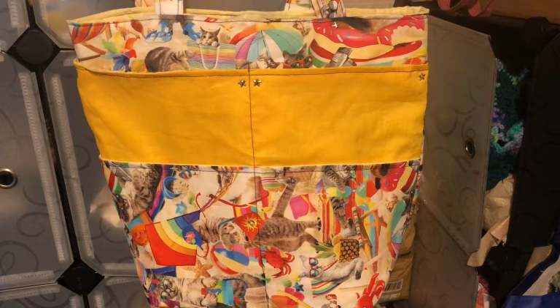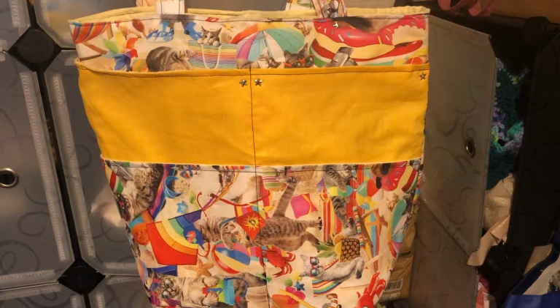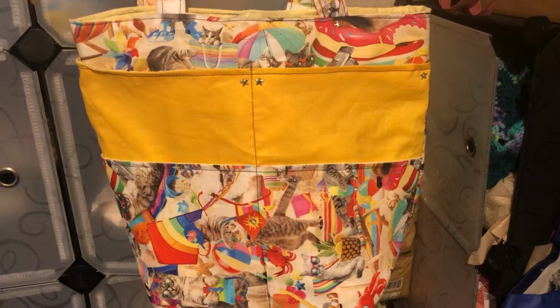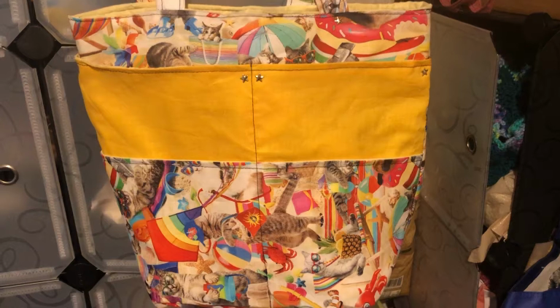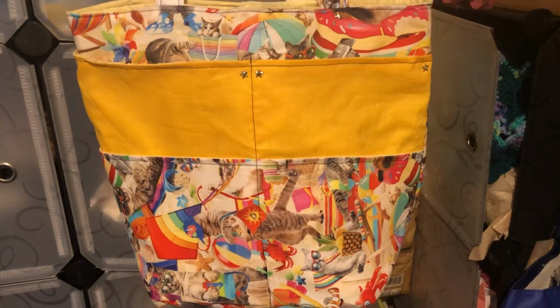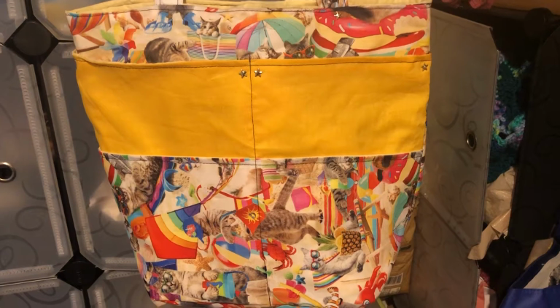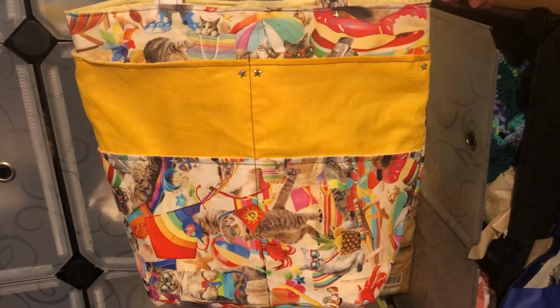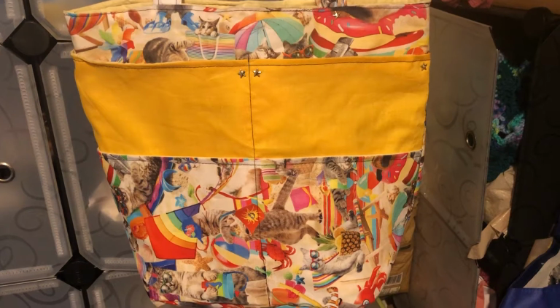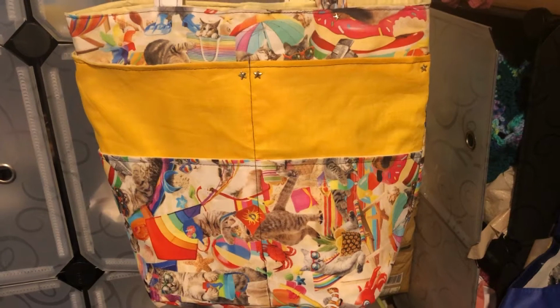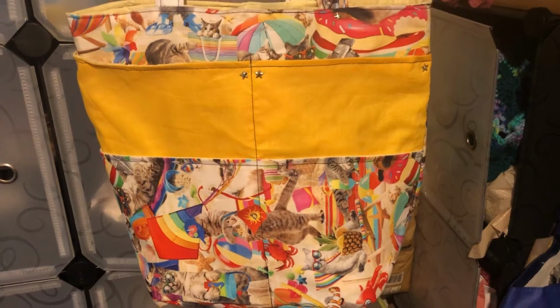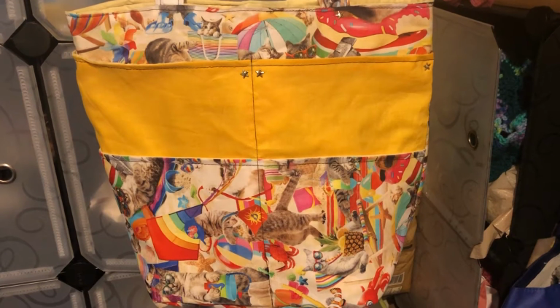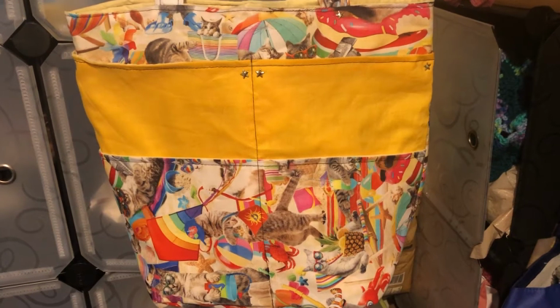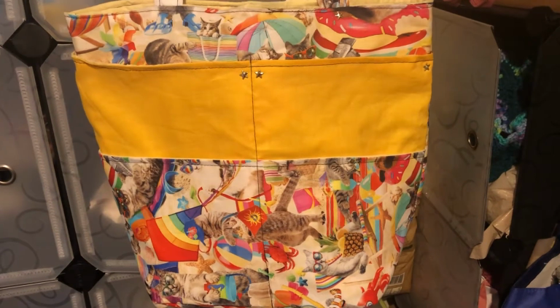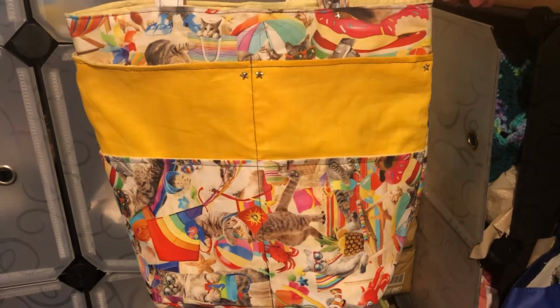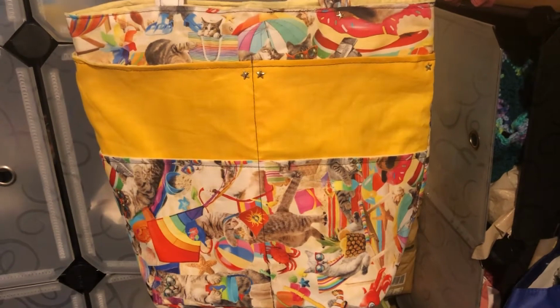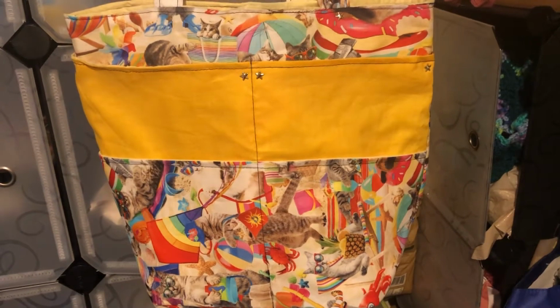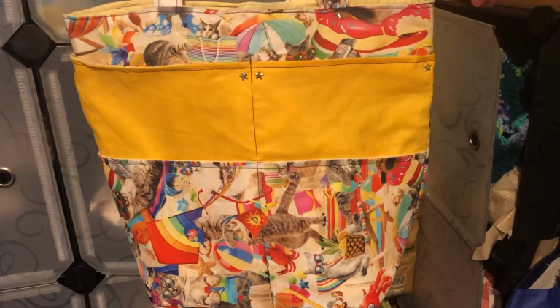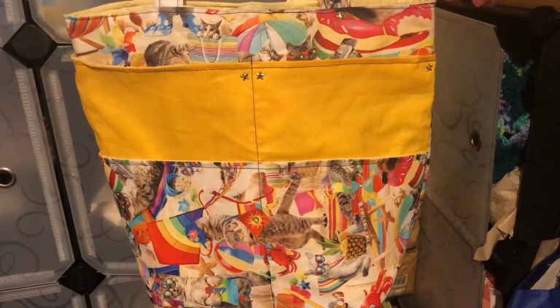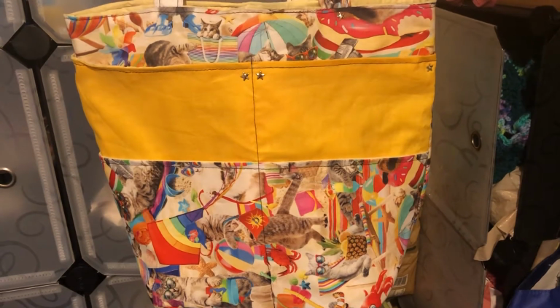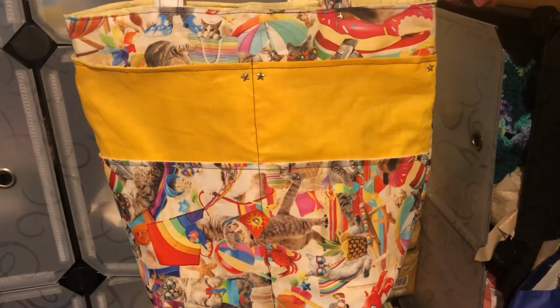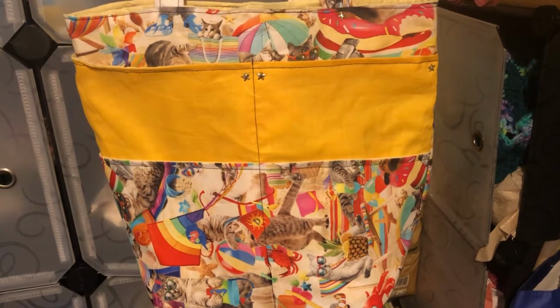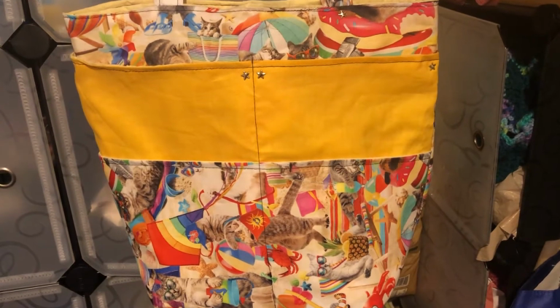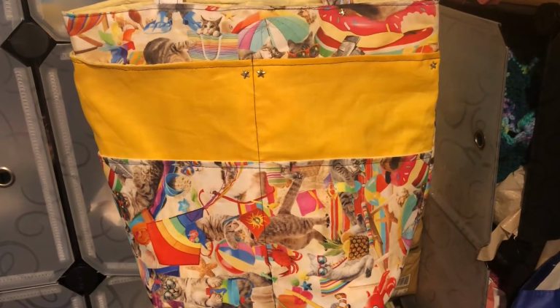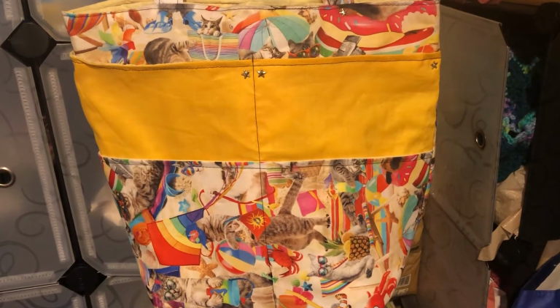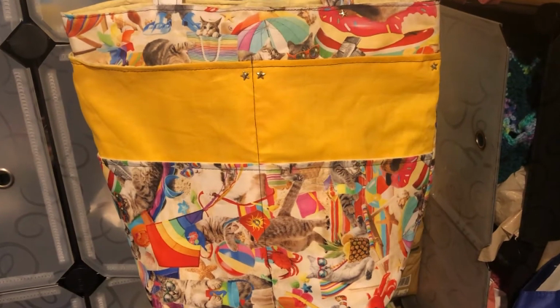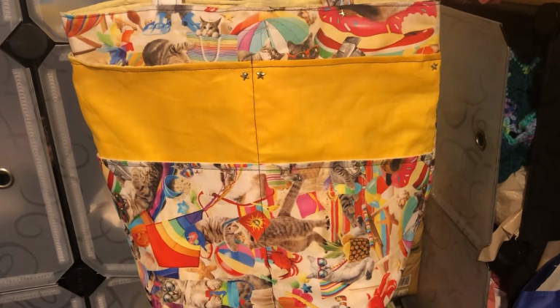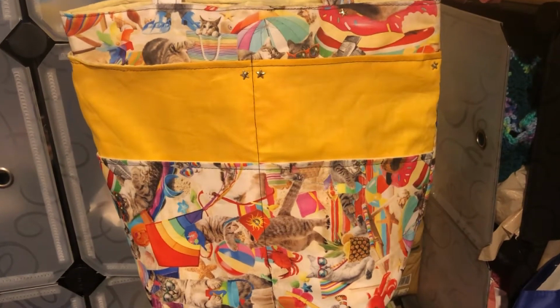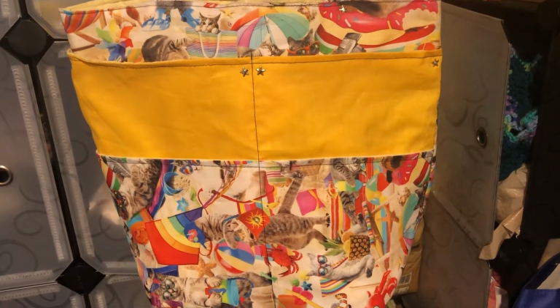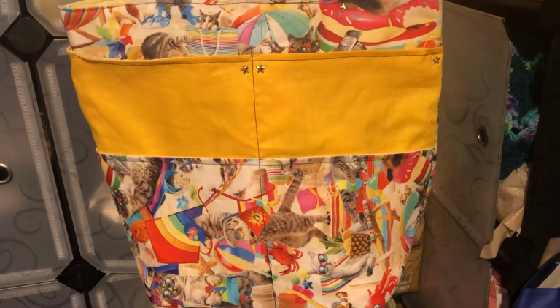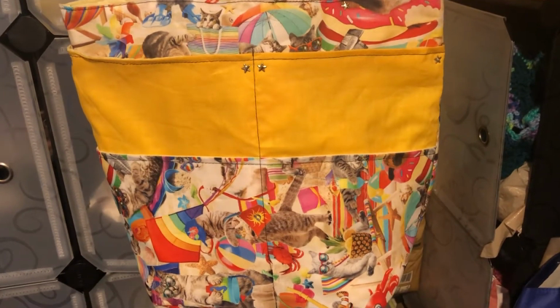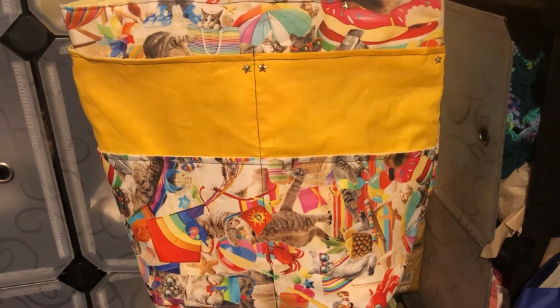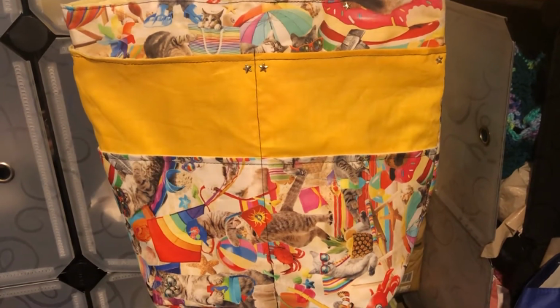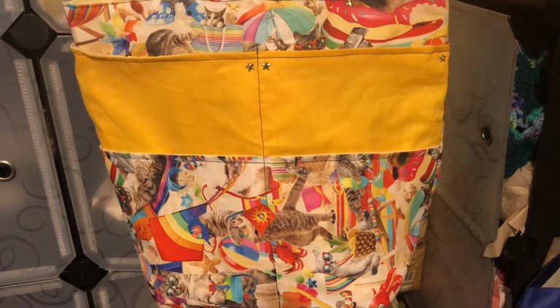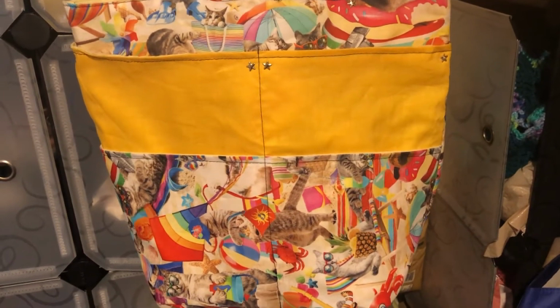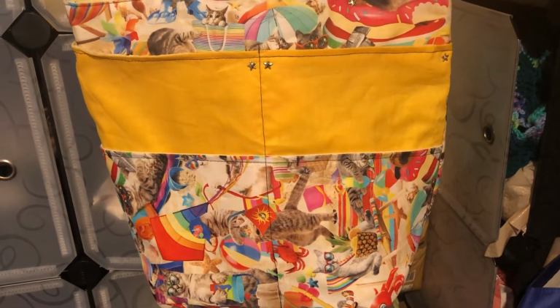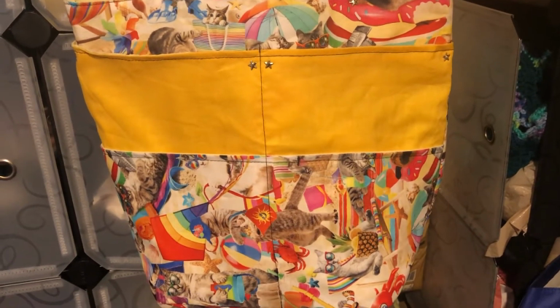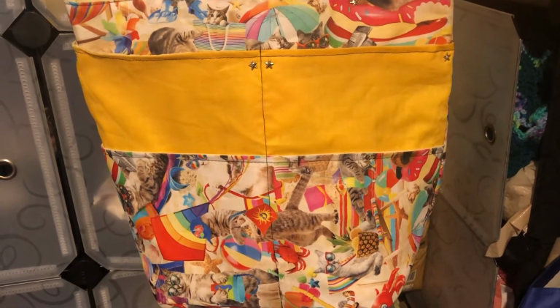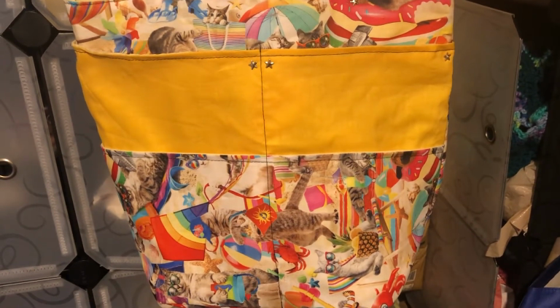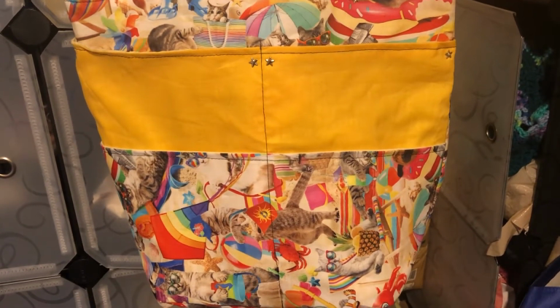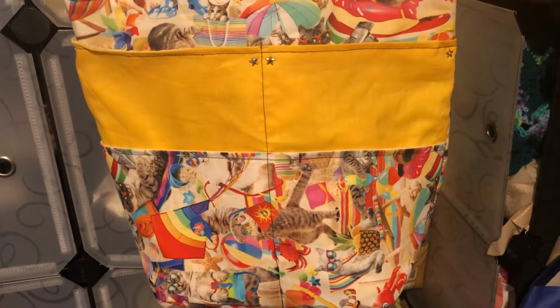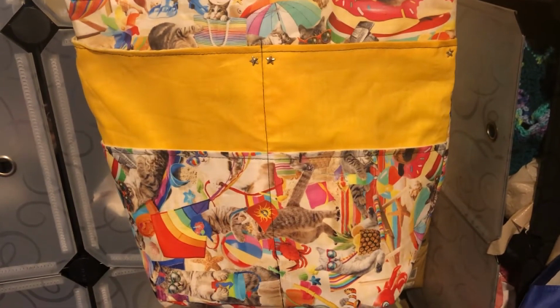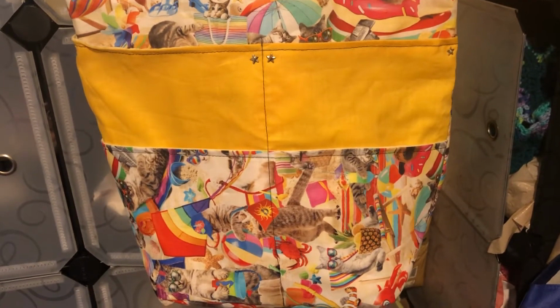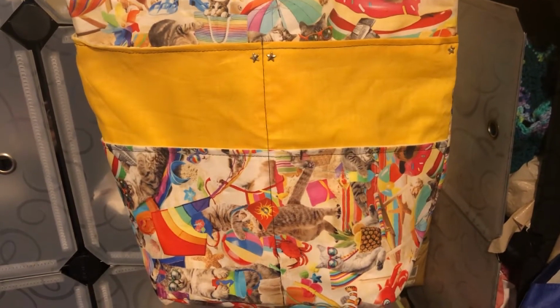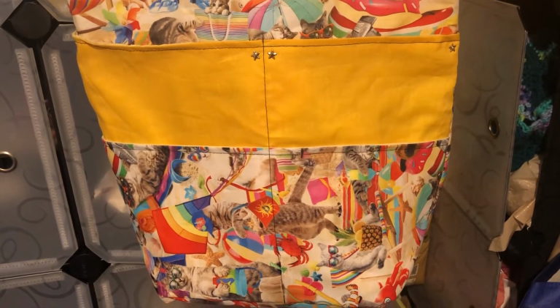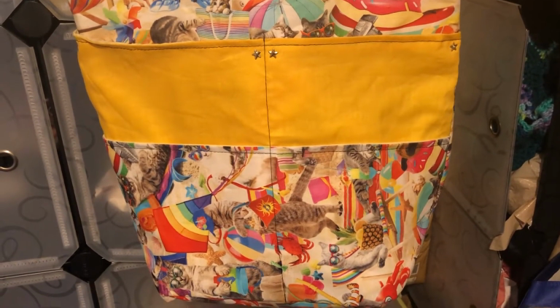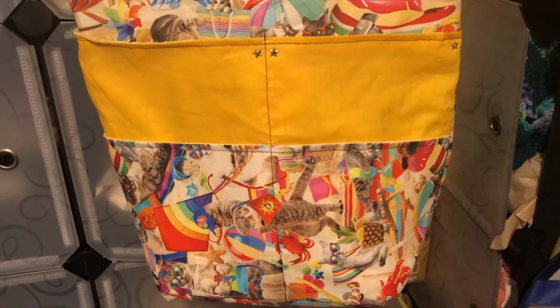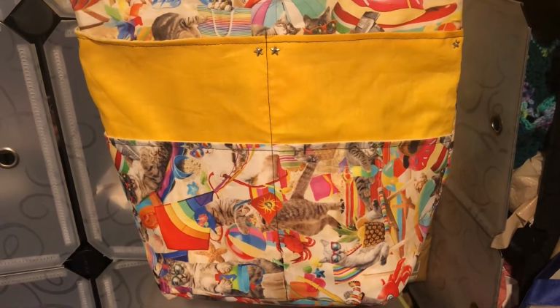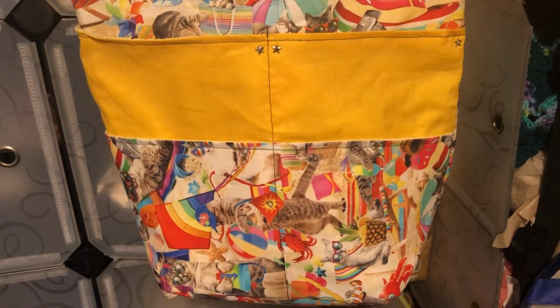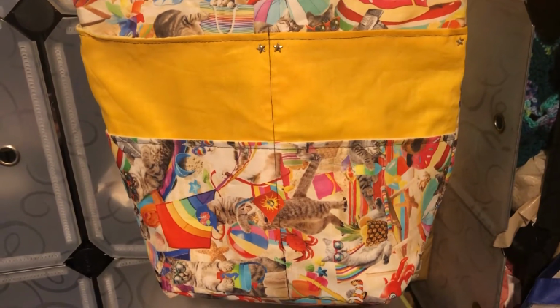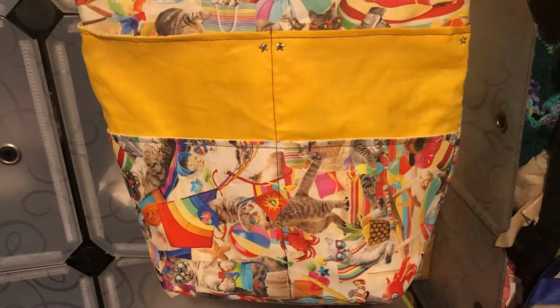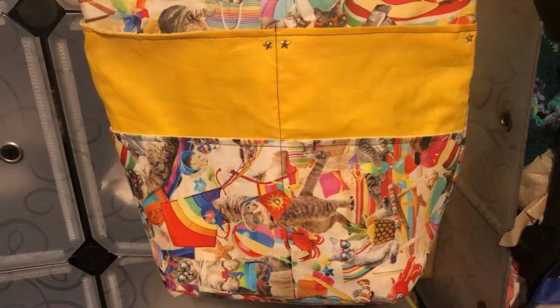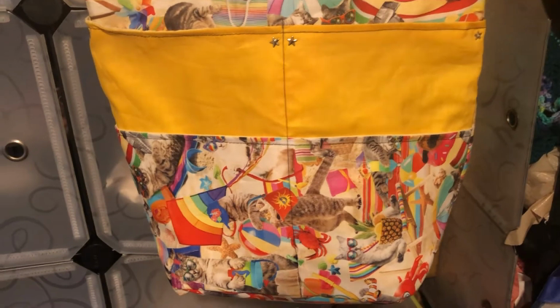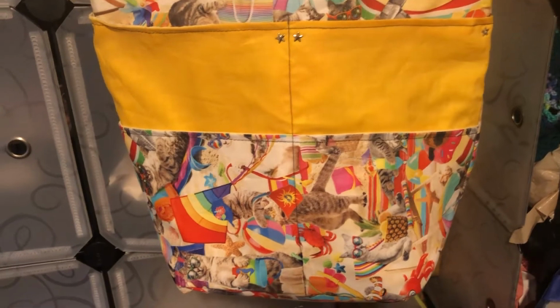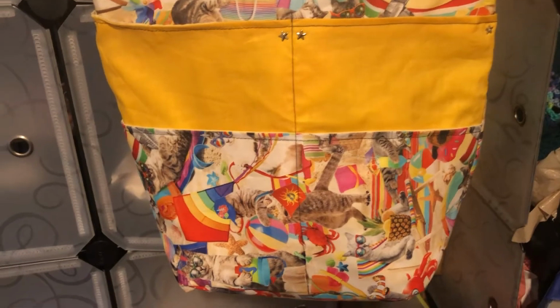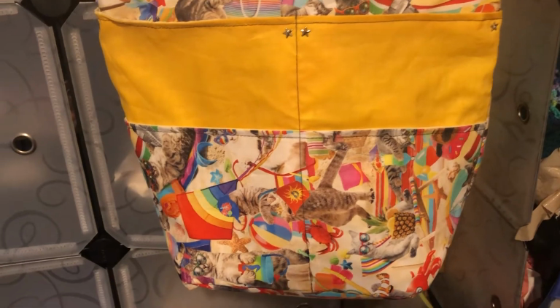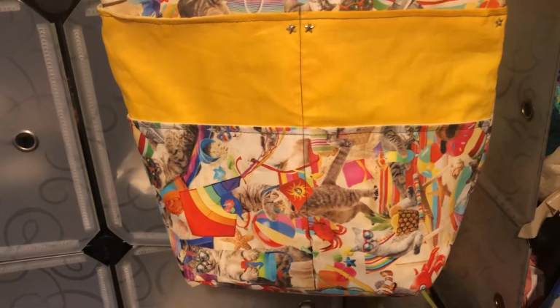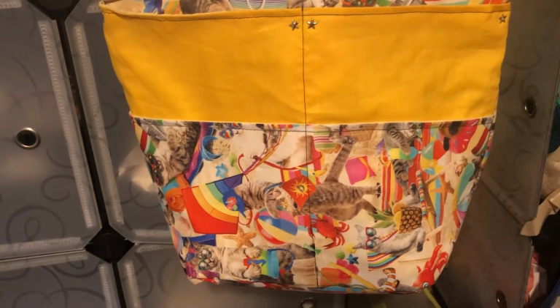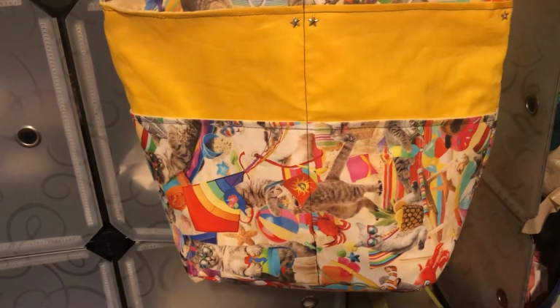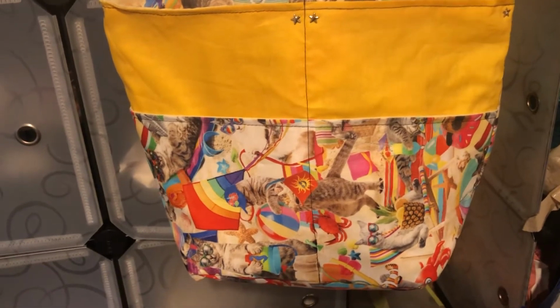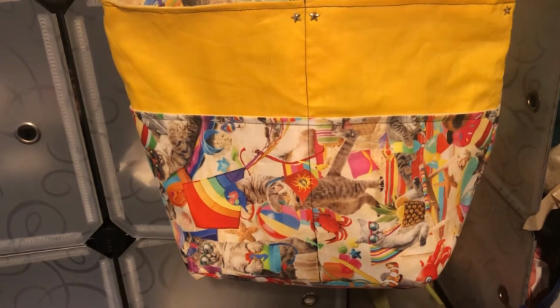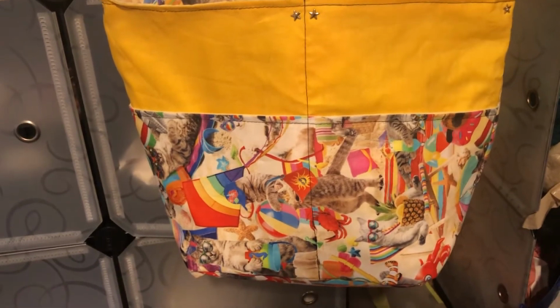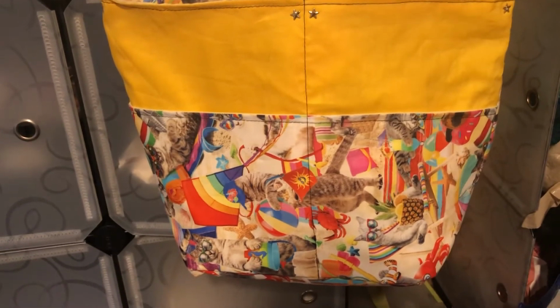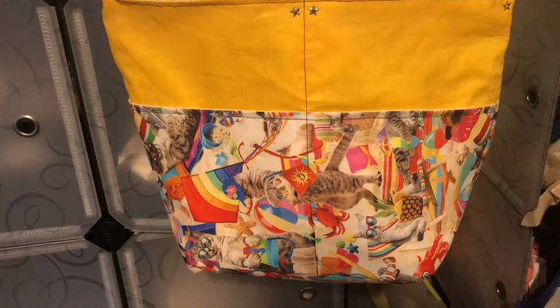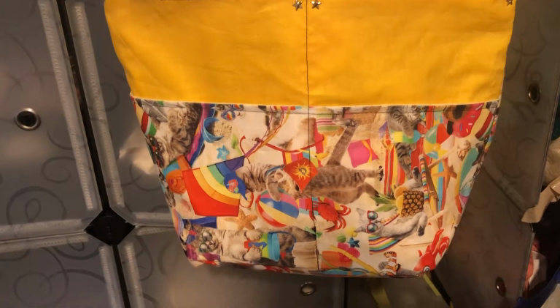Hey everybody, welcome back to my YouTube channel. Yet another bag — I got it finished today. It is adorable.